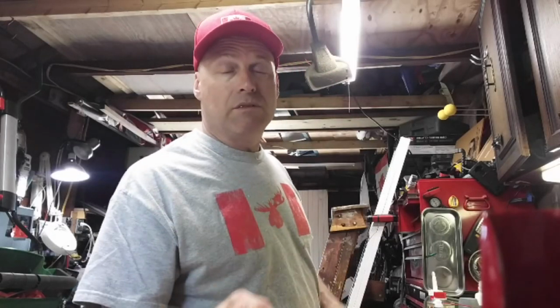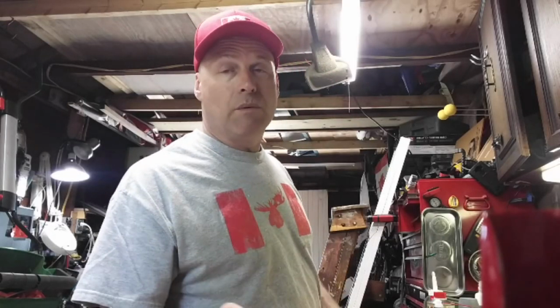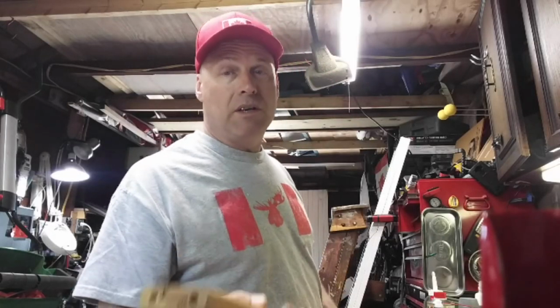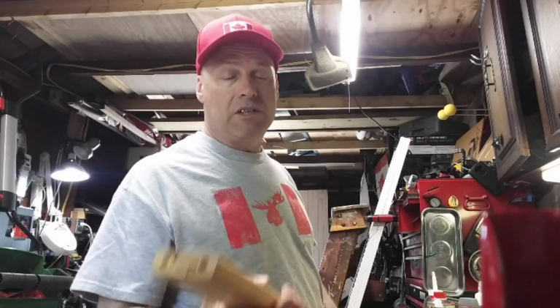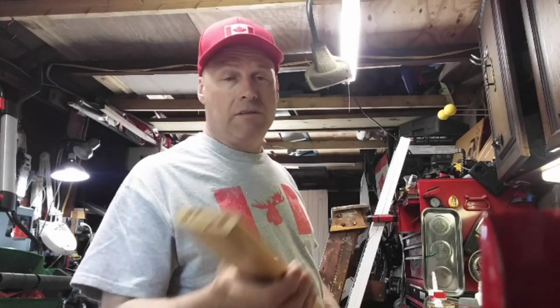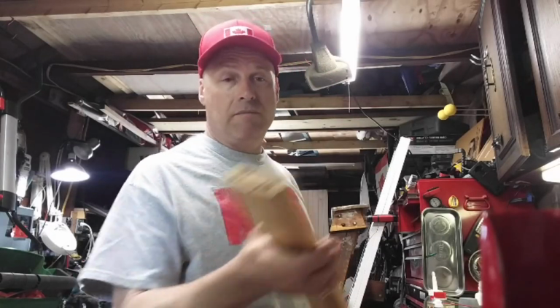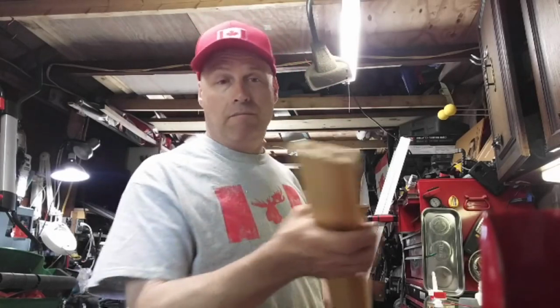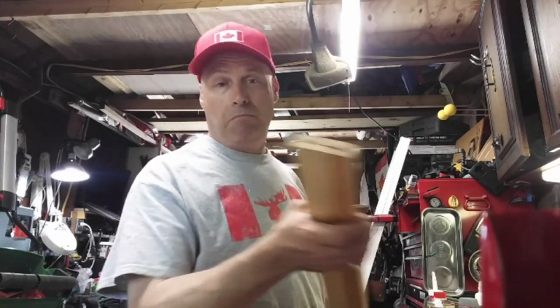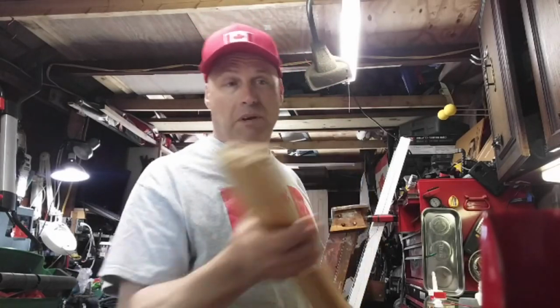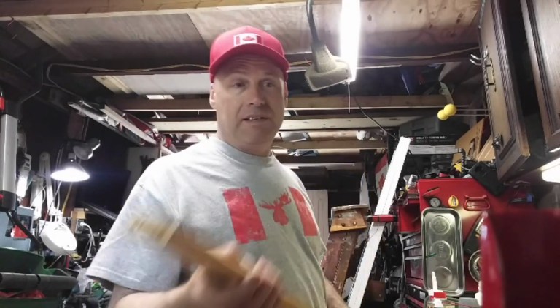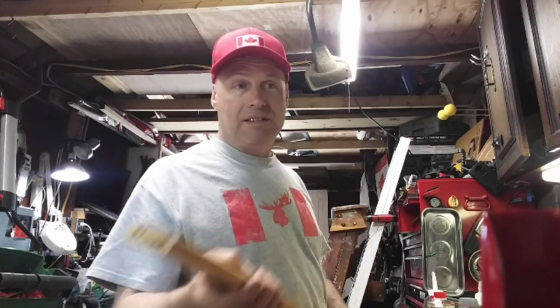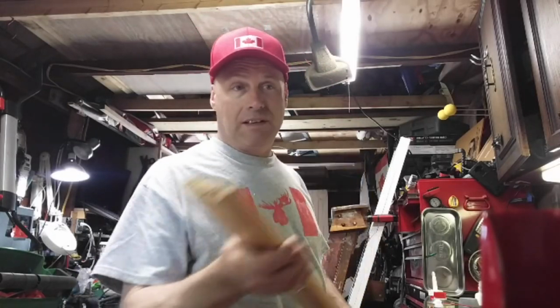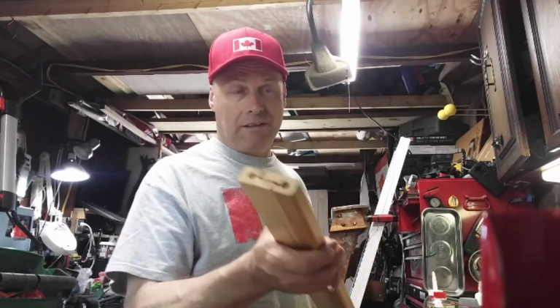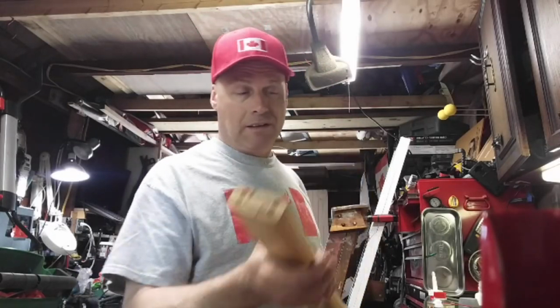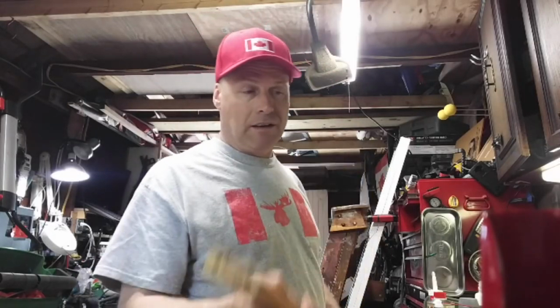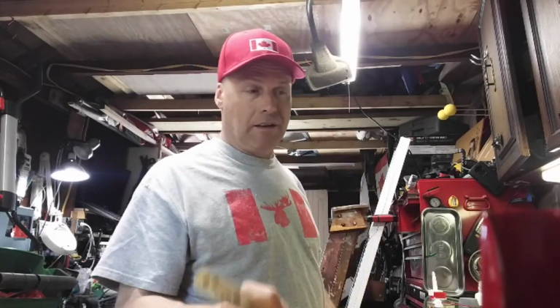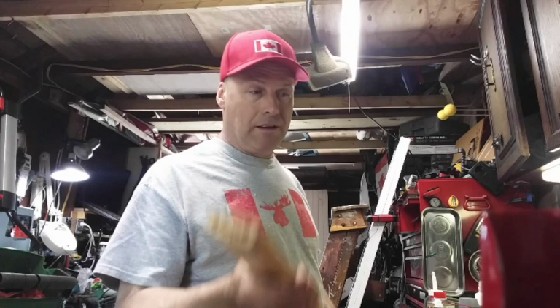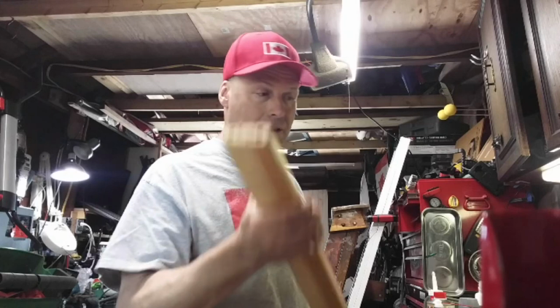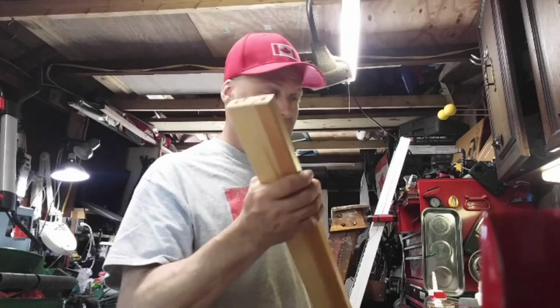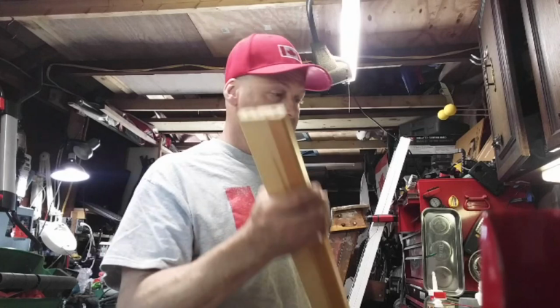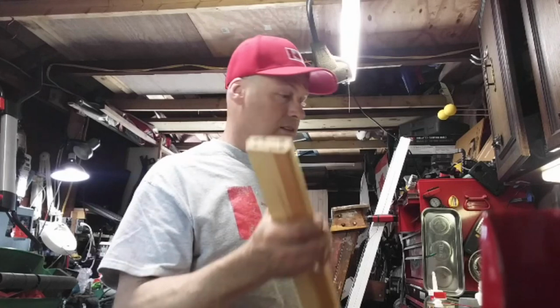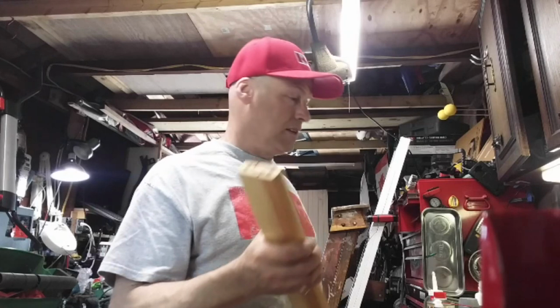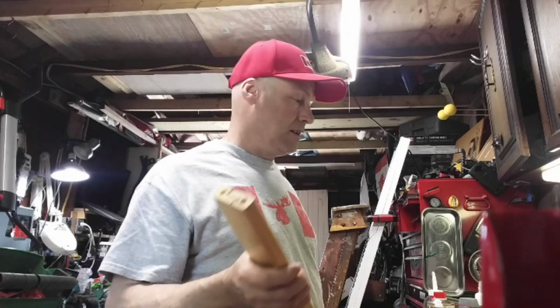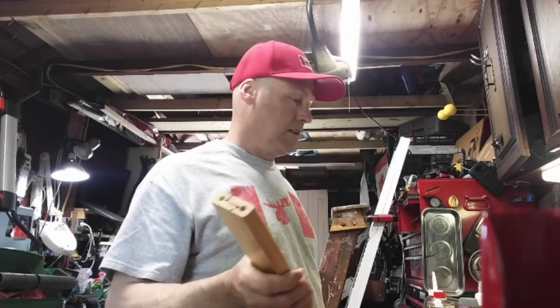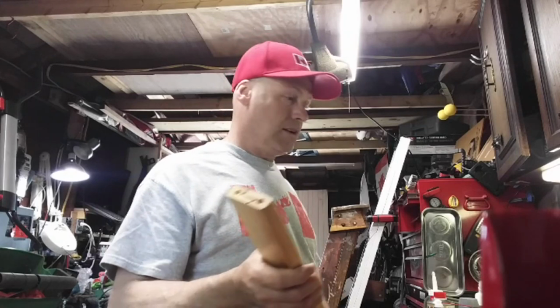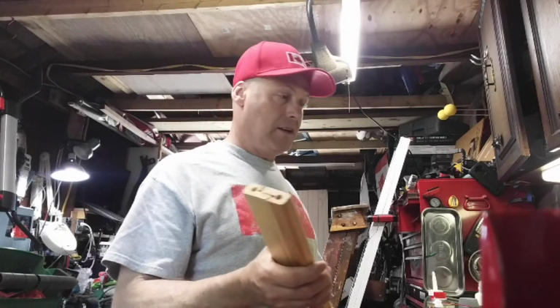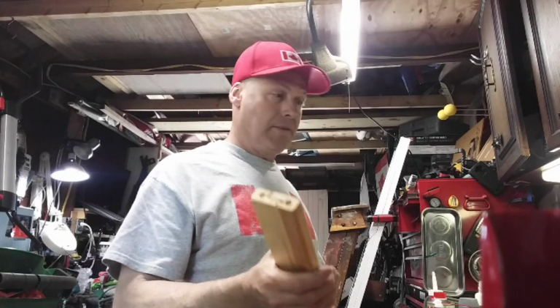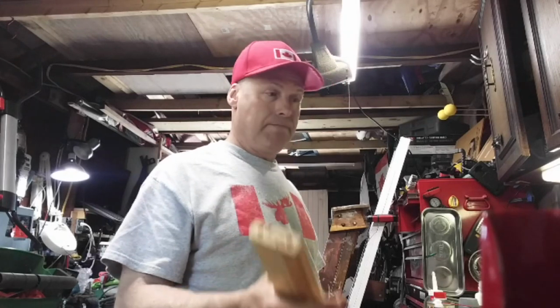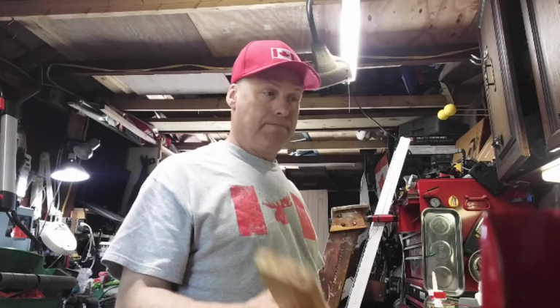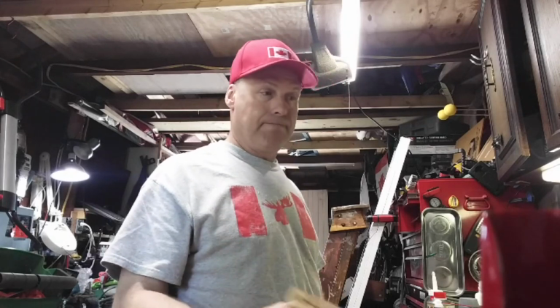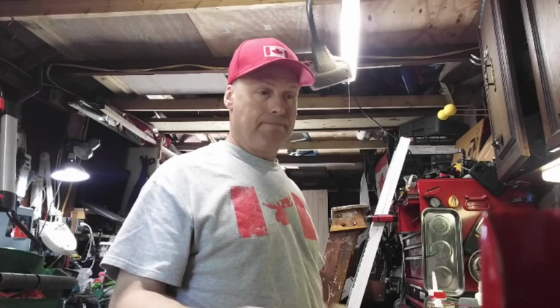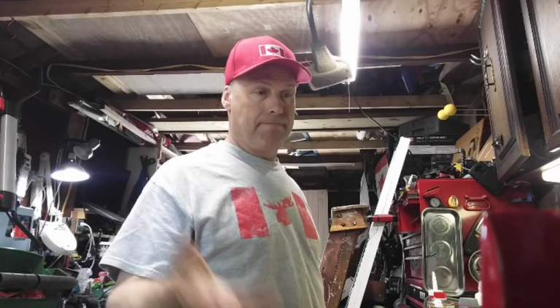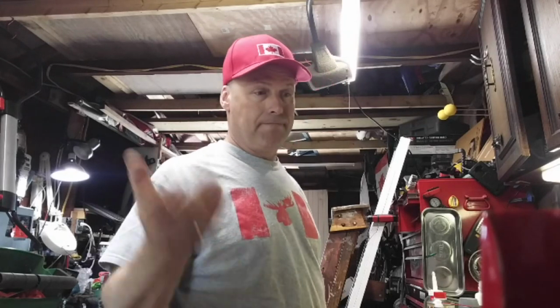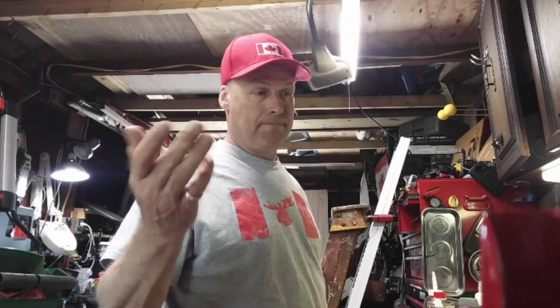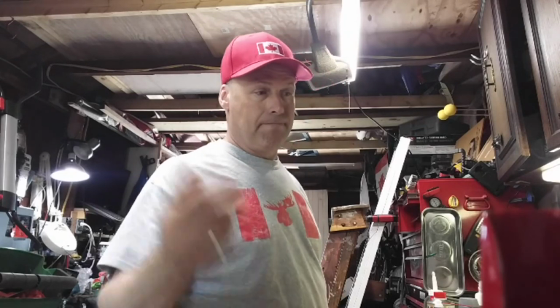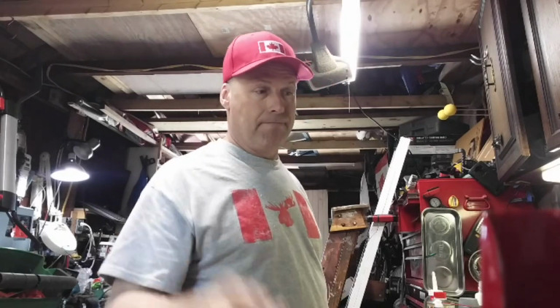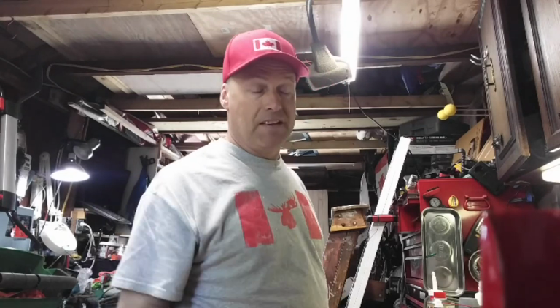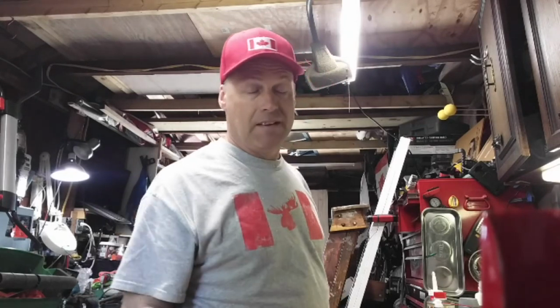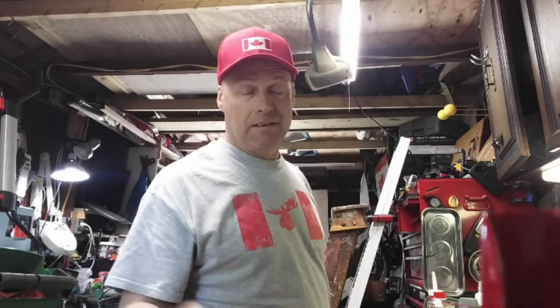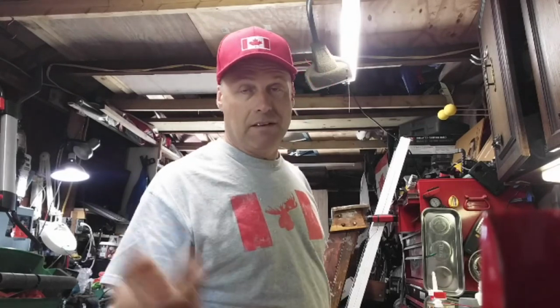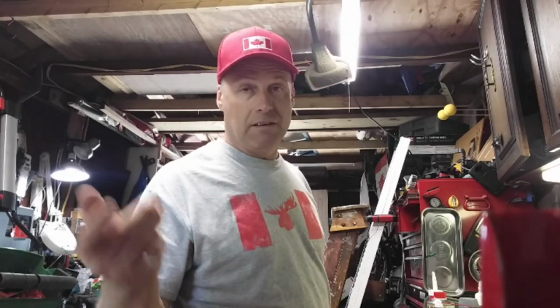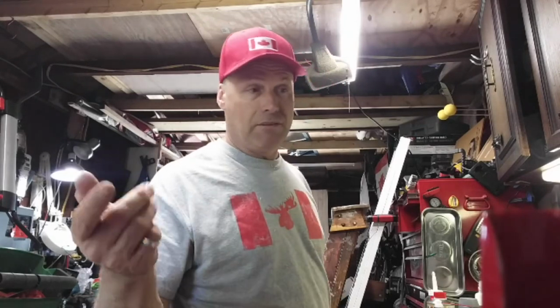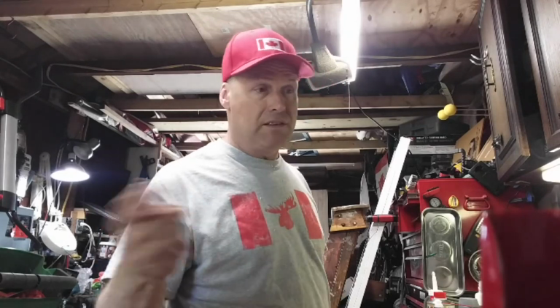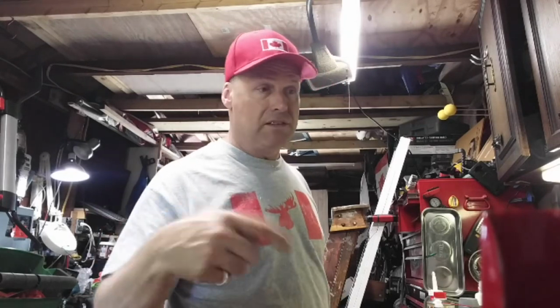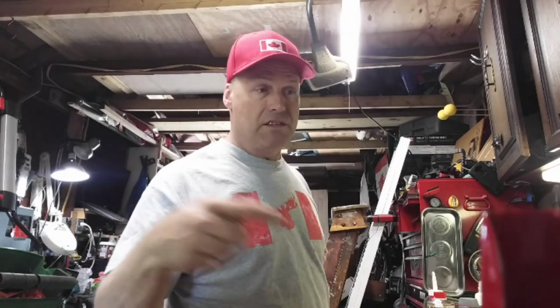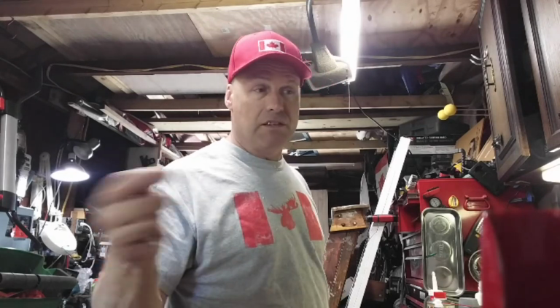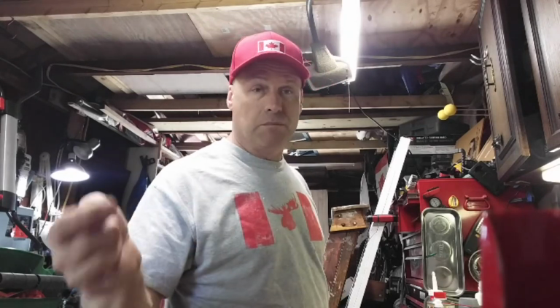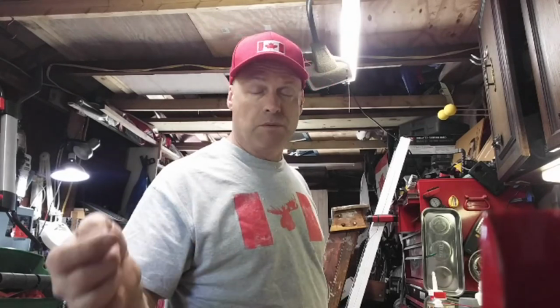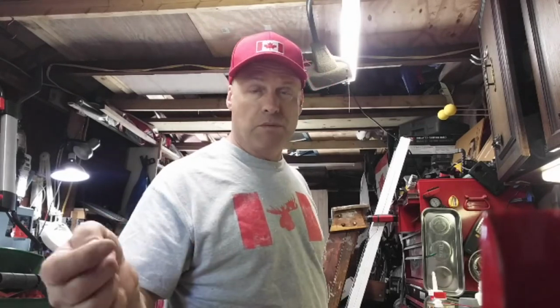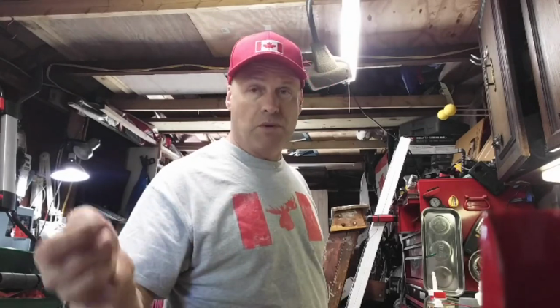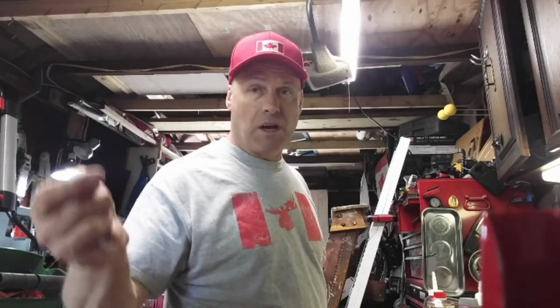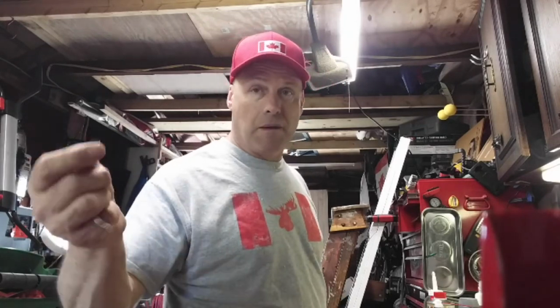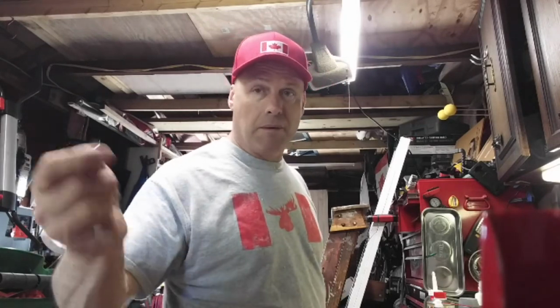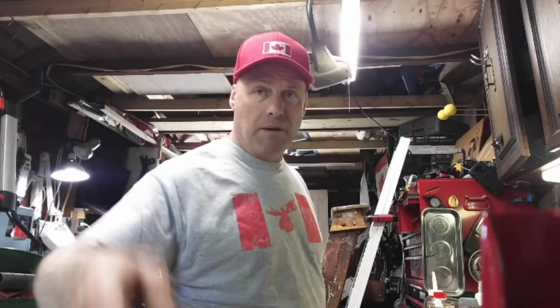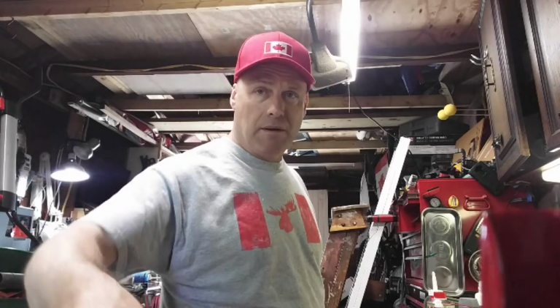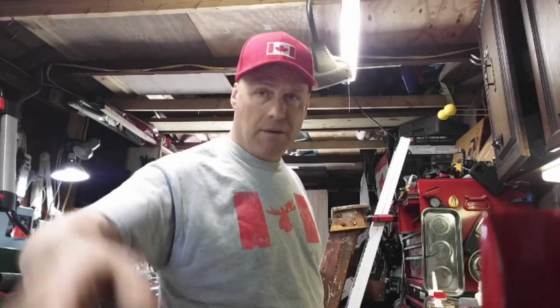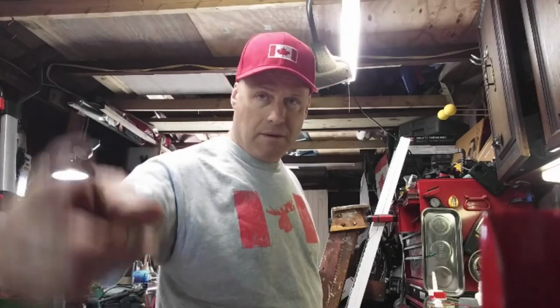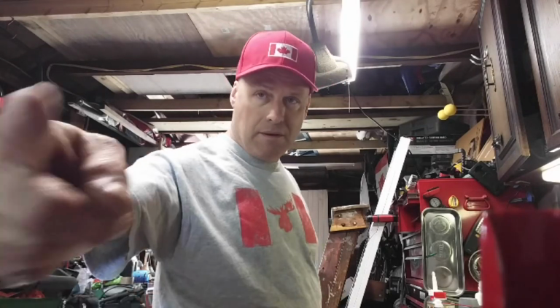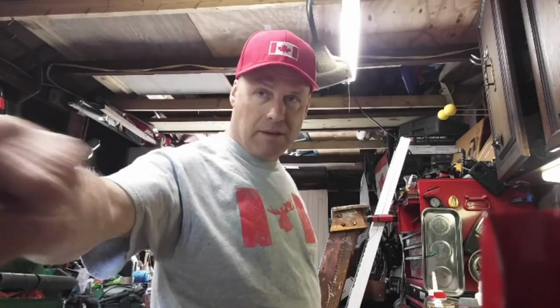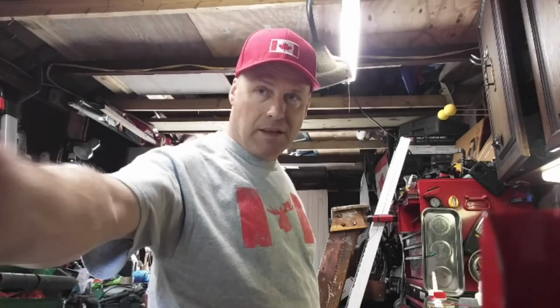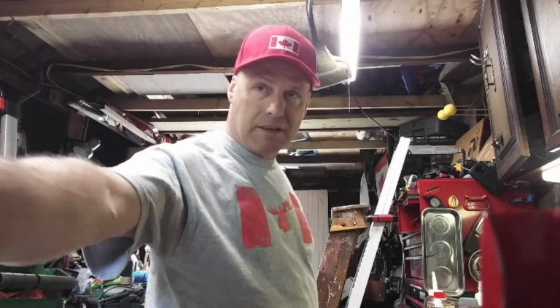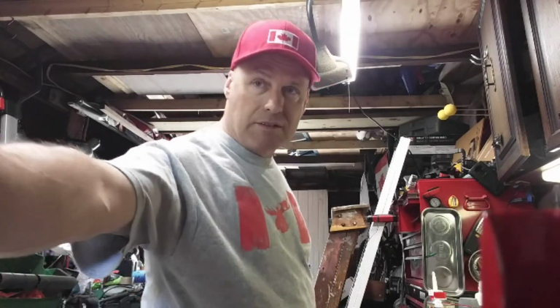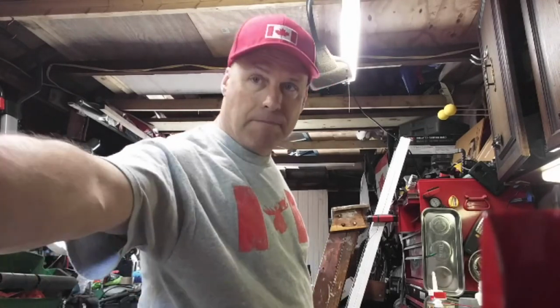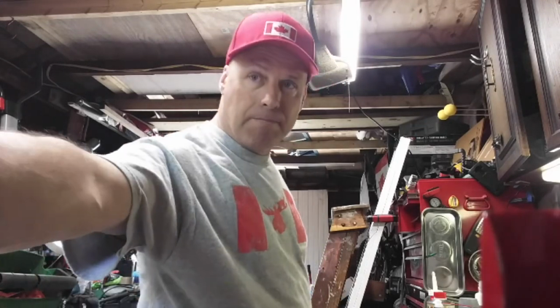Thanks for watching. Please click the clicky things and tell your friends to subscribe. Thanks.